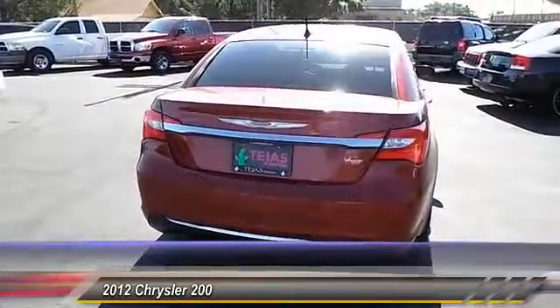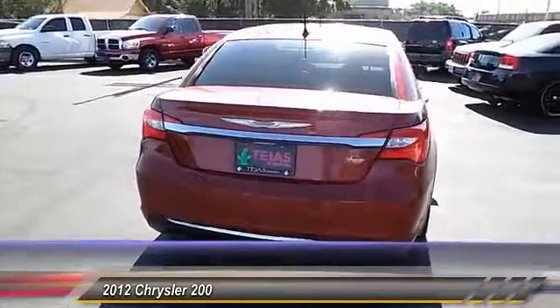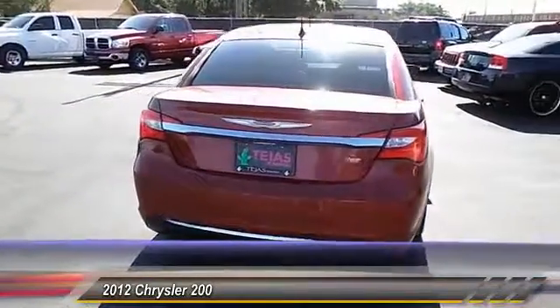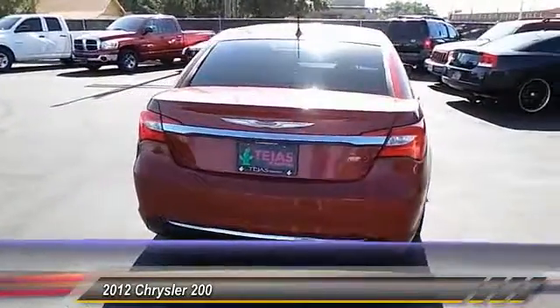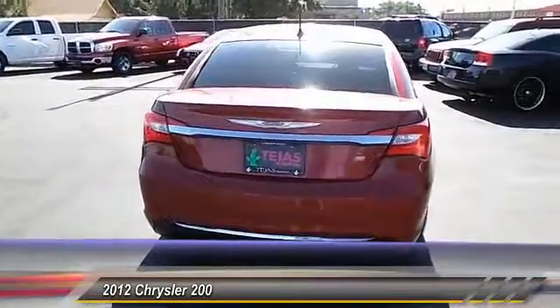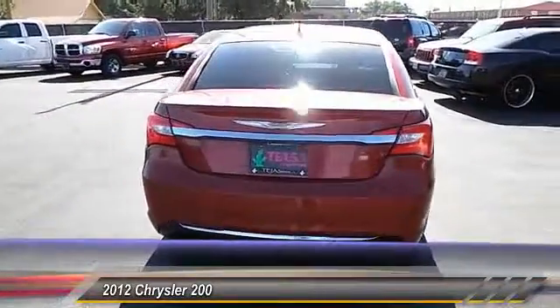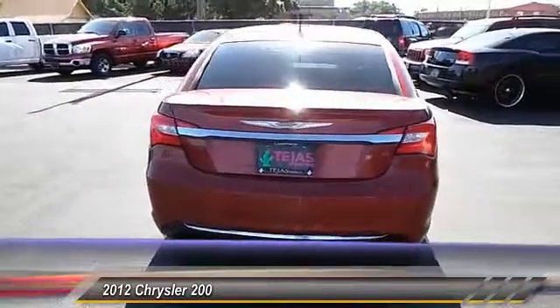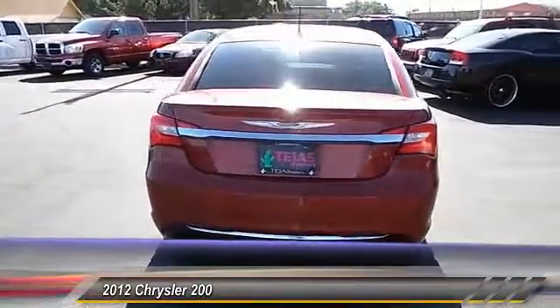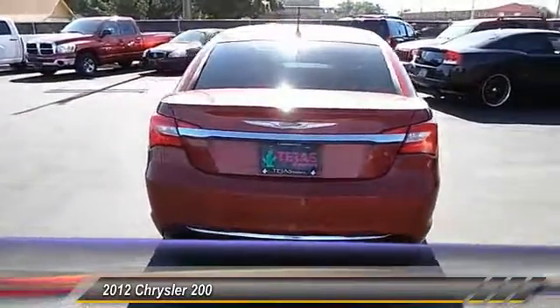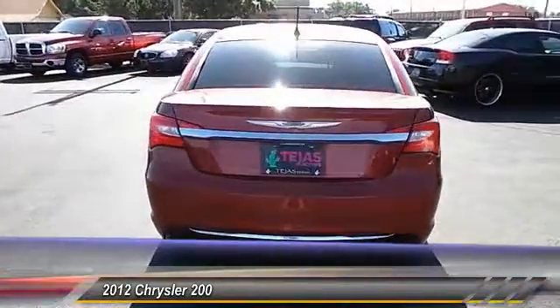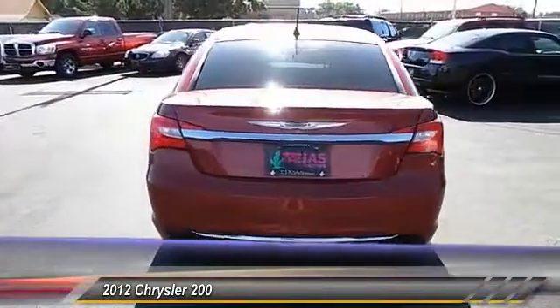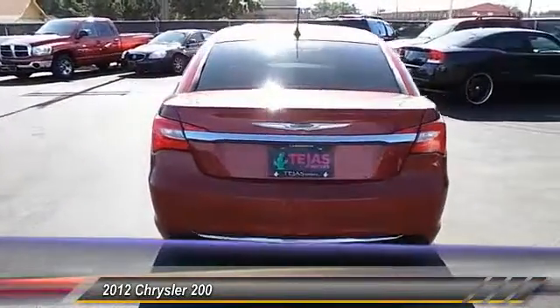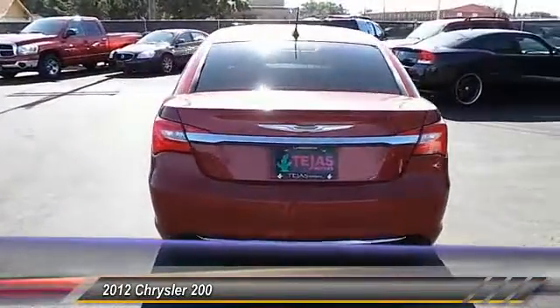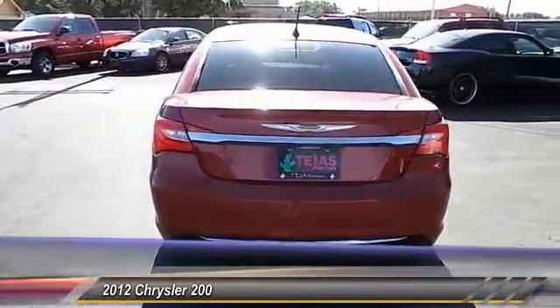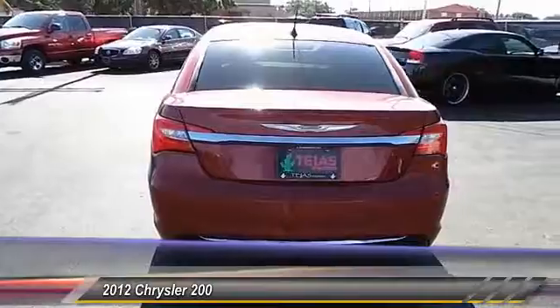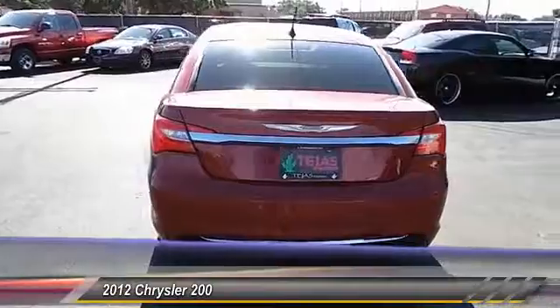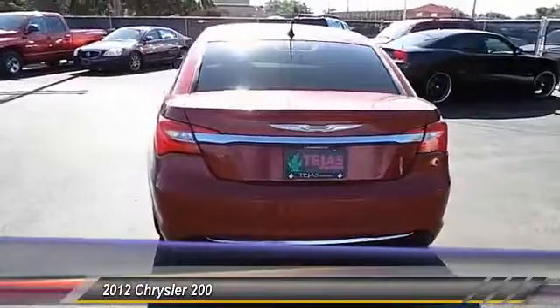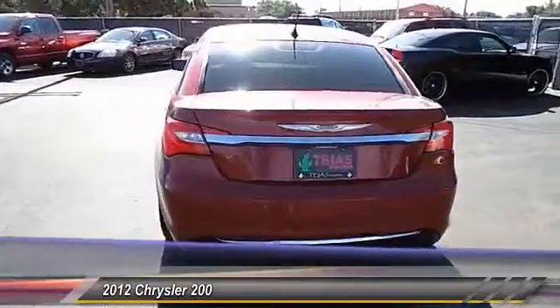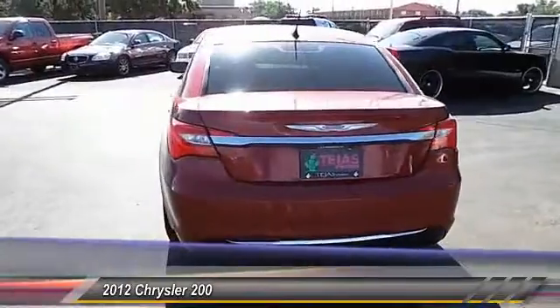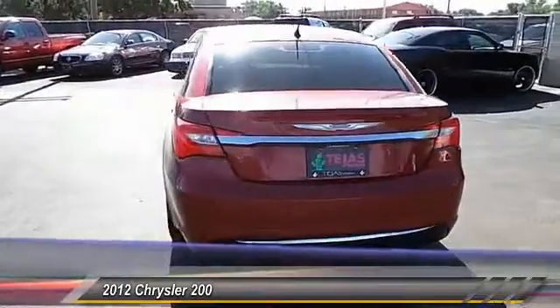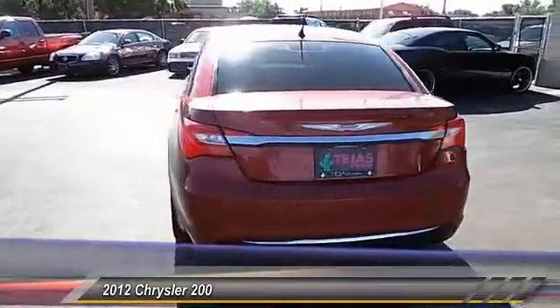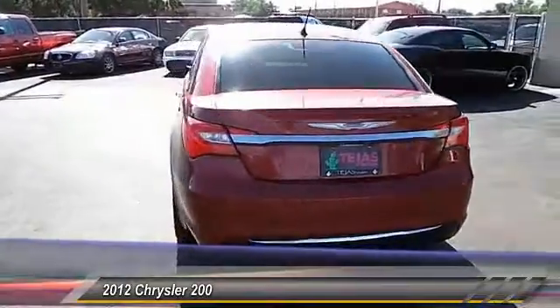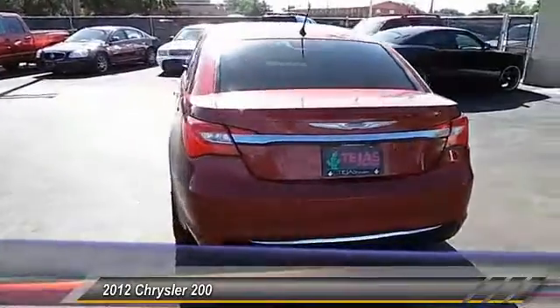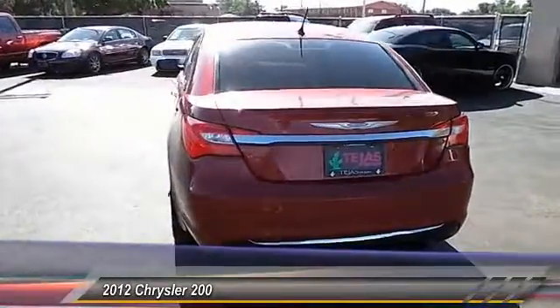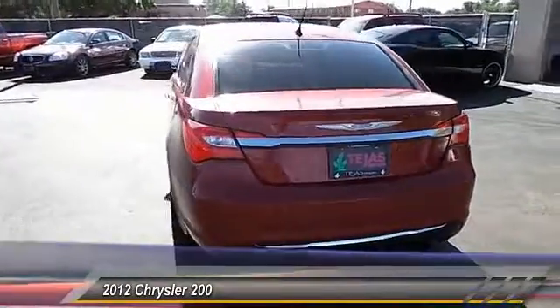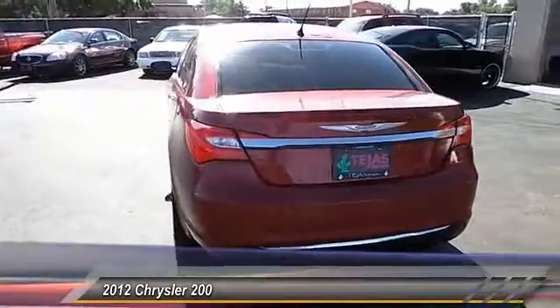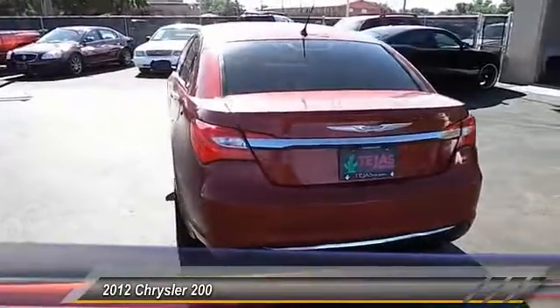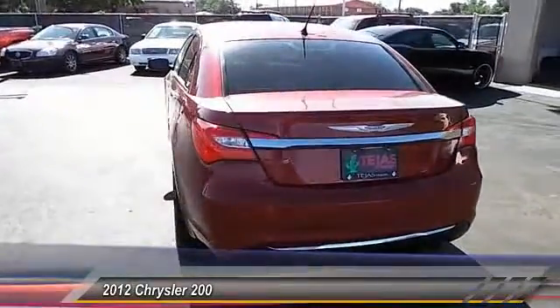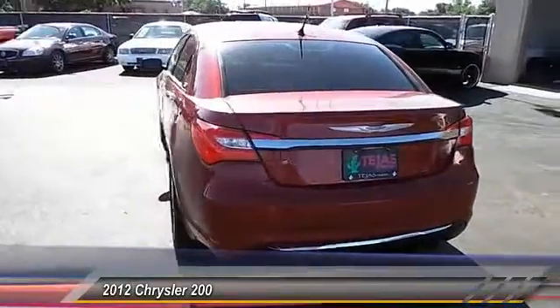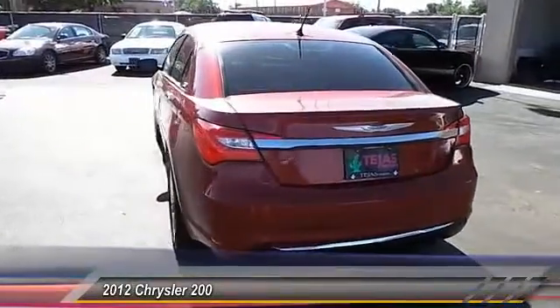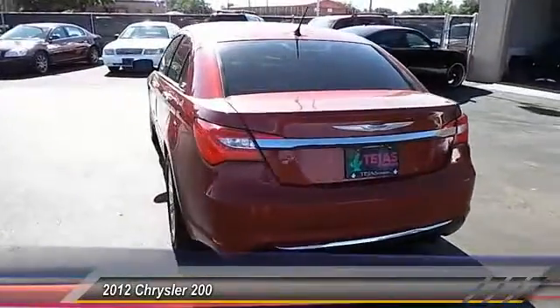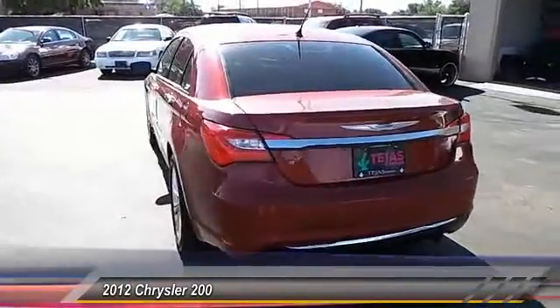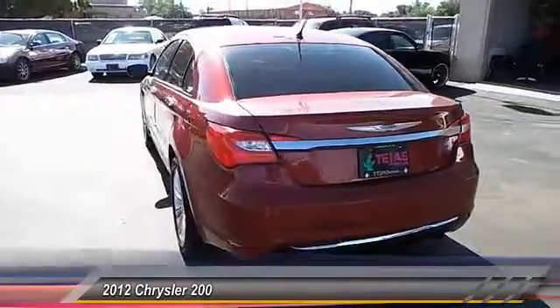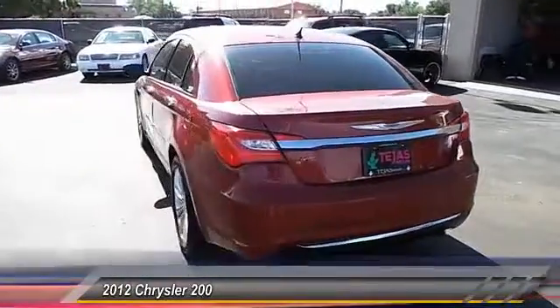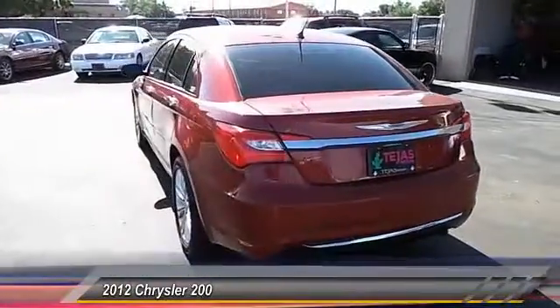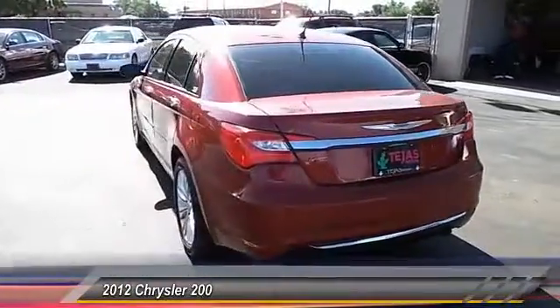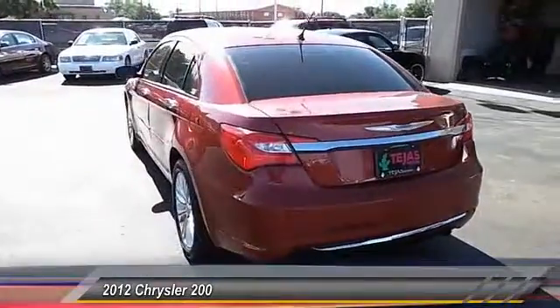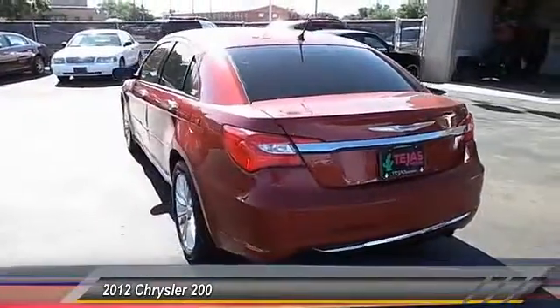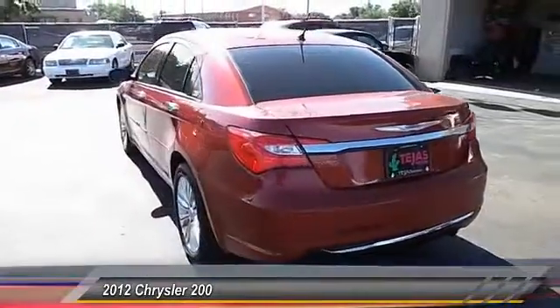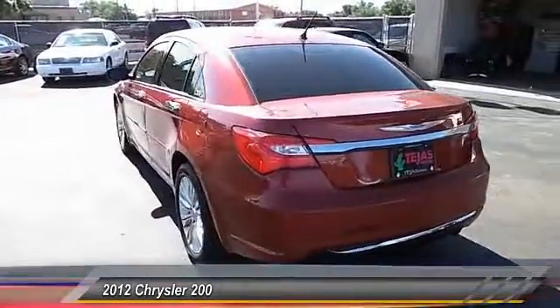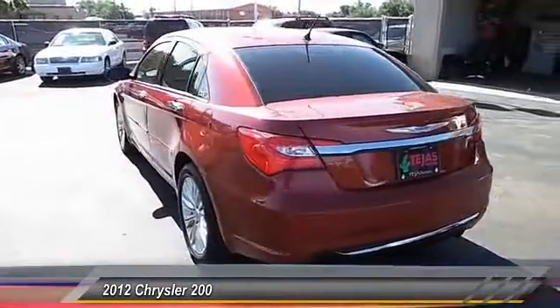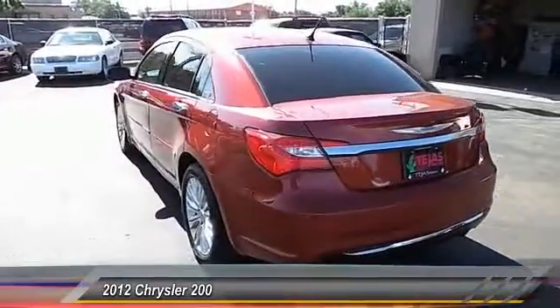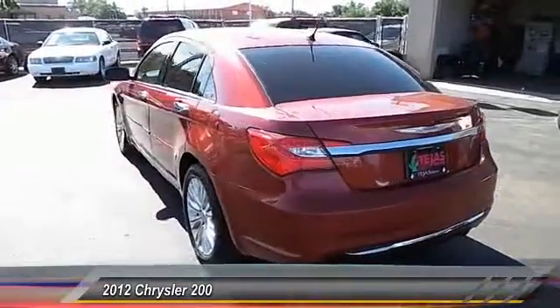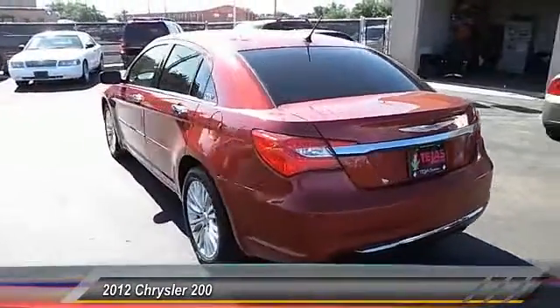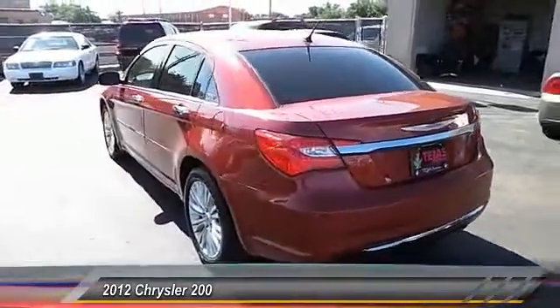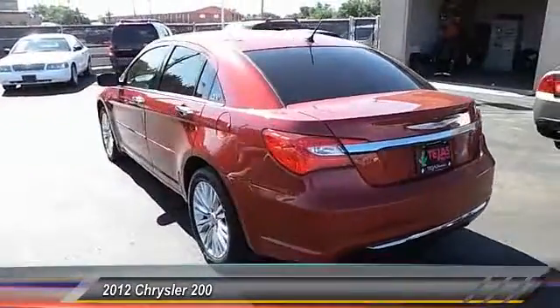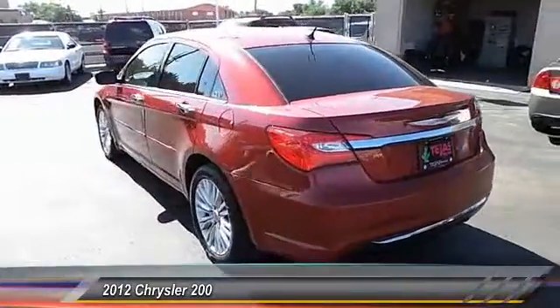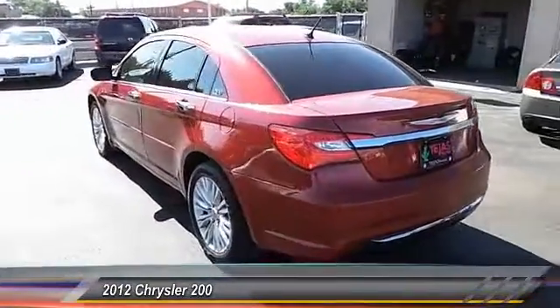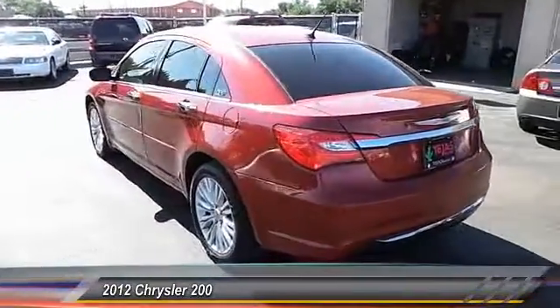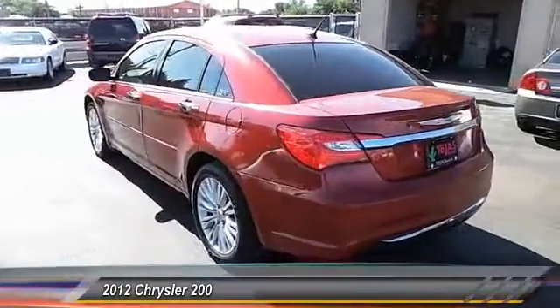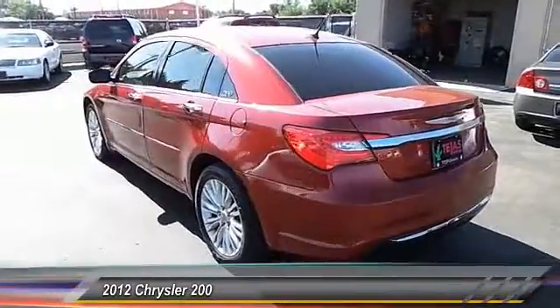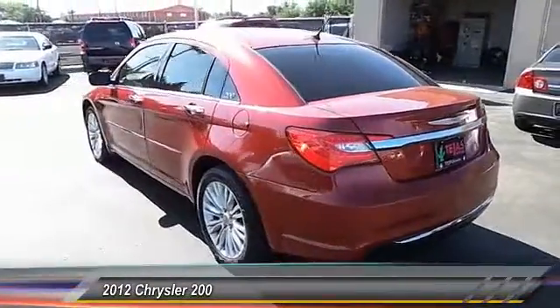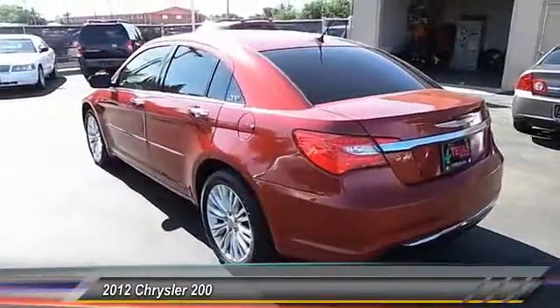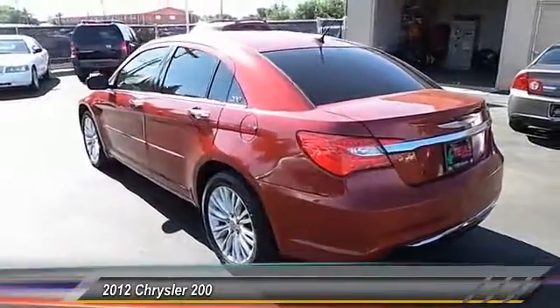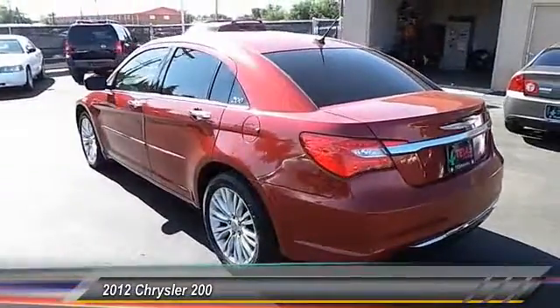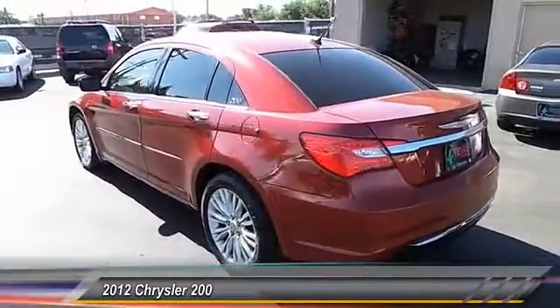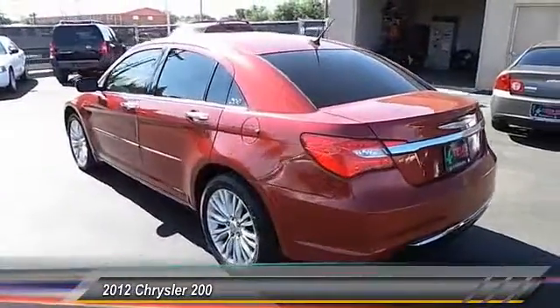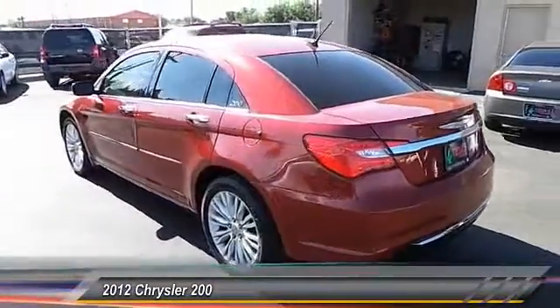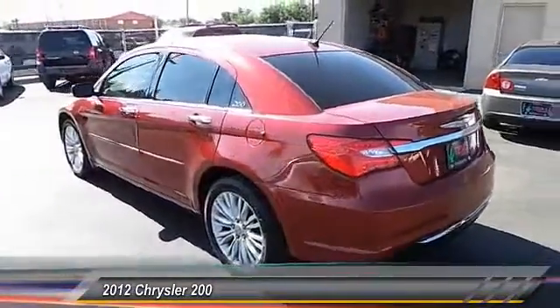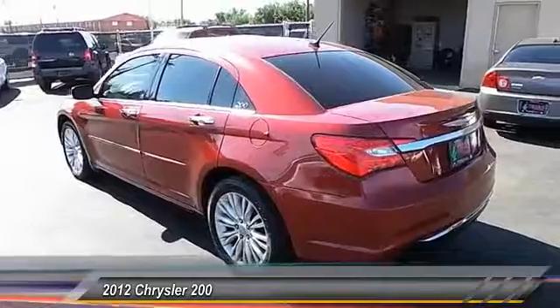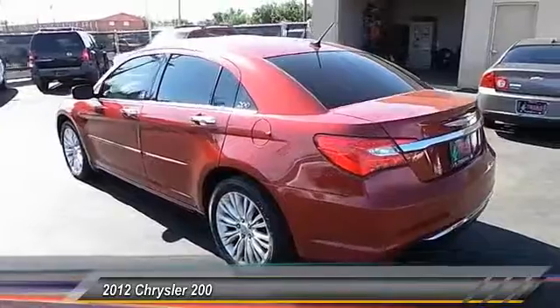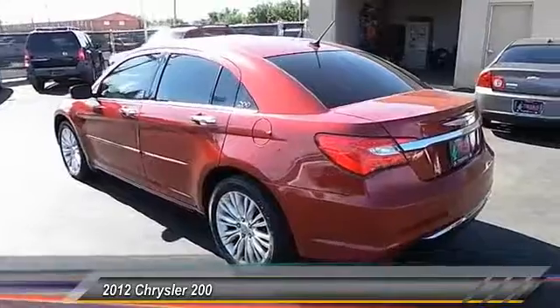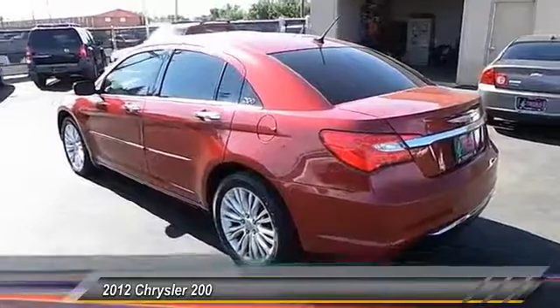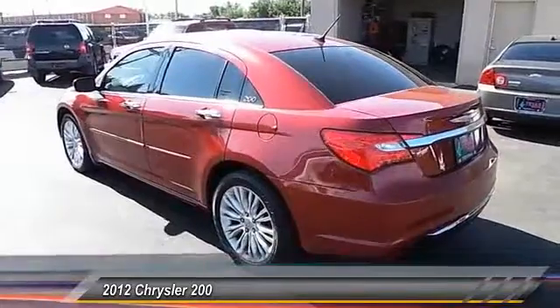PPO, automatic stability control, climate control, power windows, fog lamps, trip computer, and child safety locks.